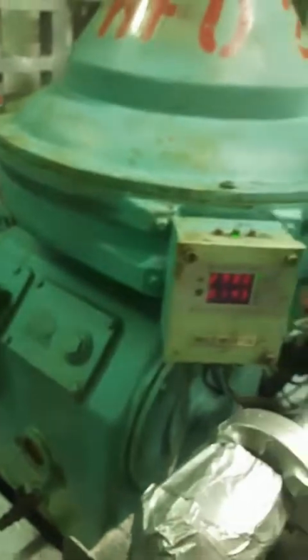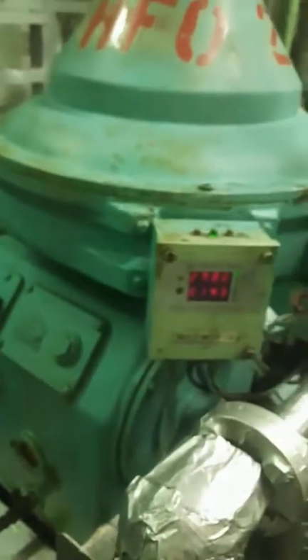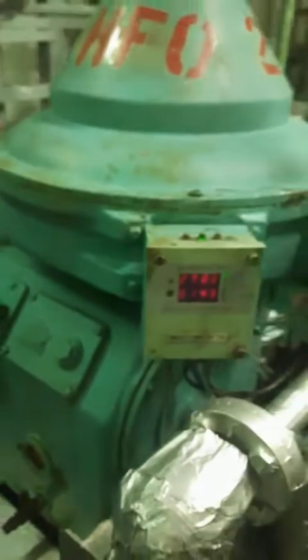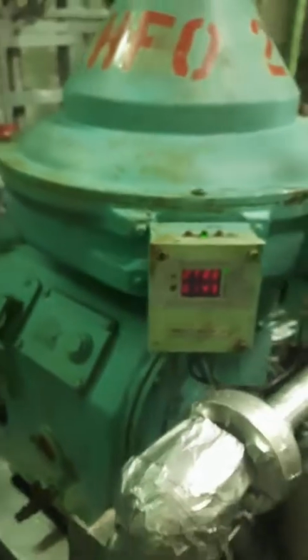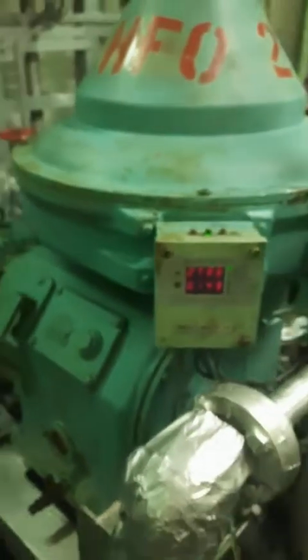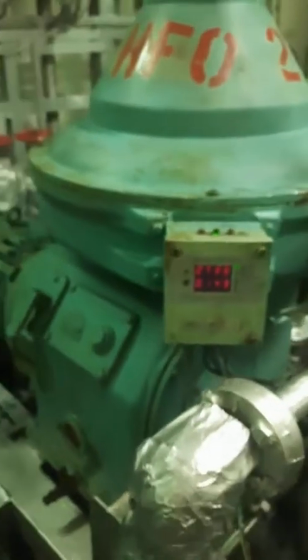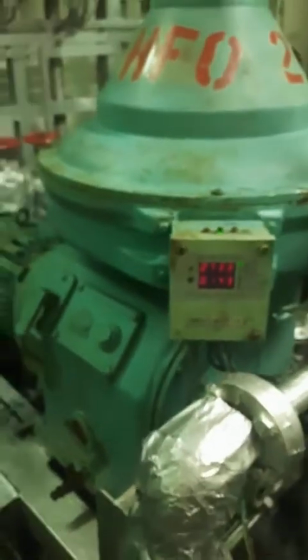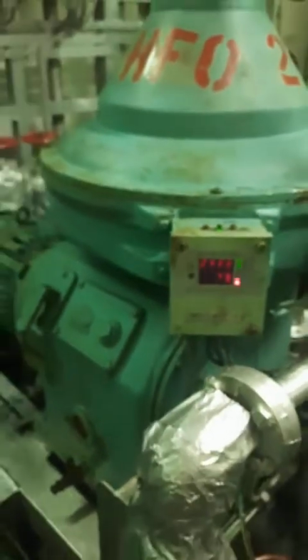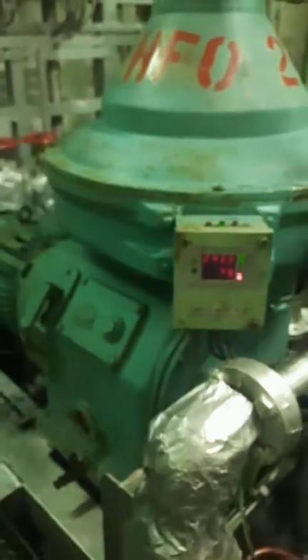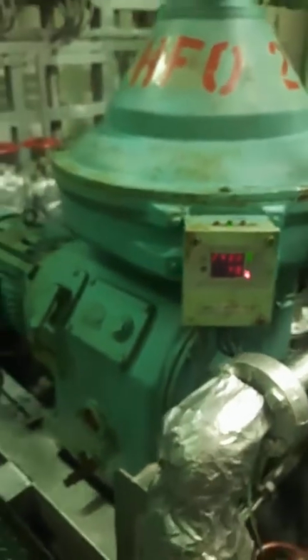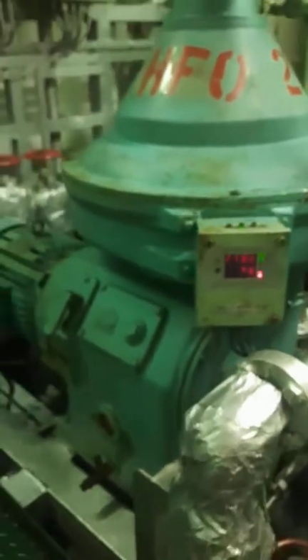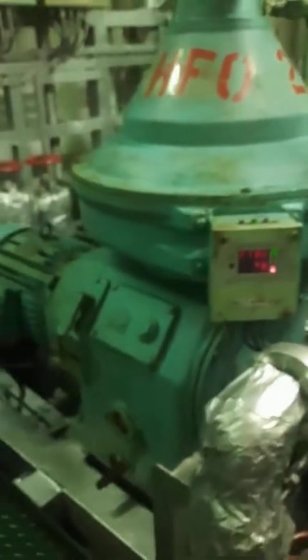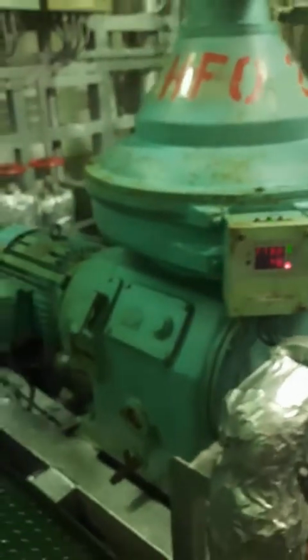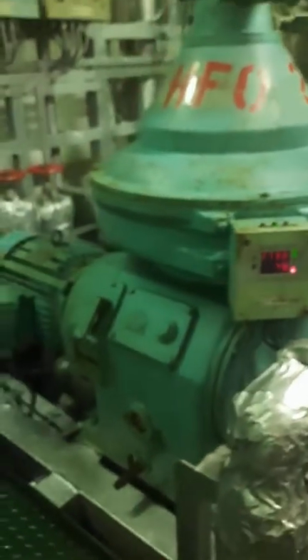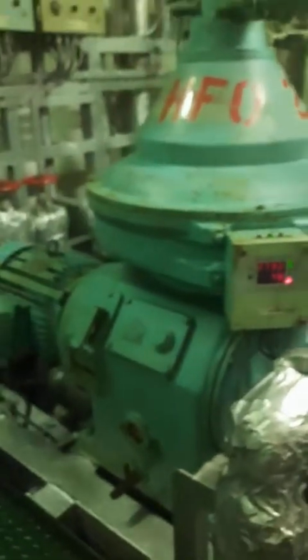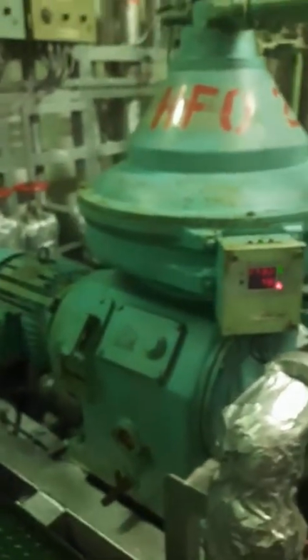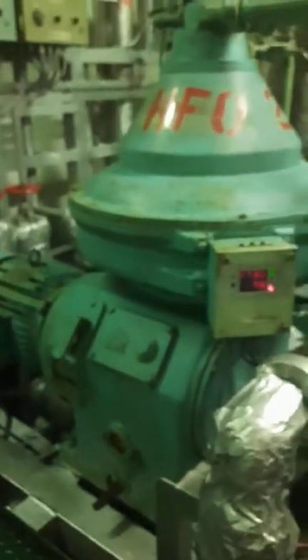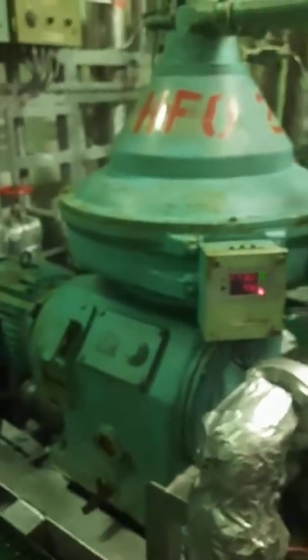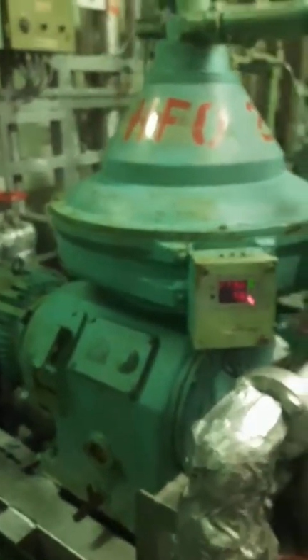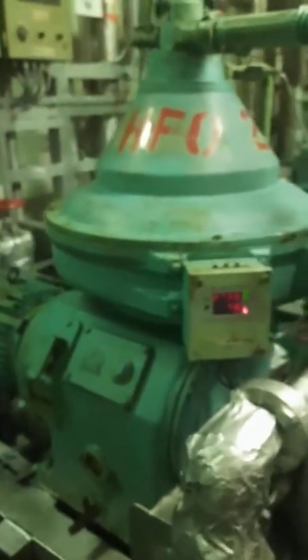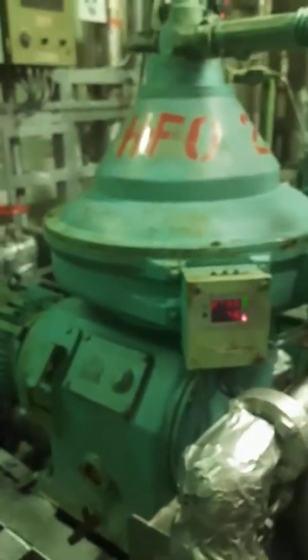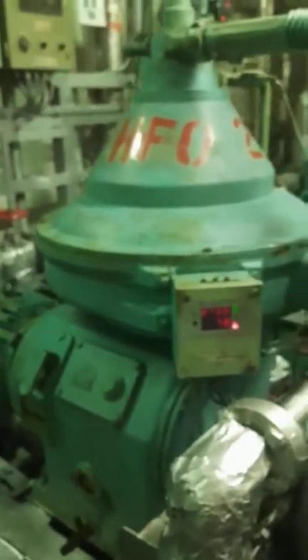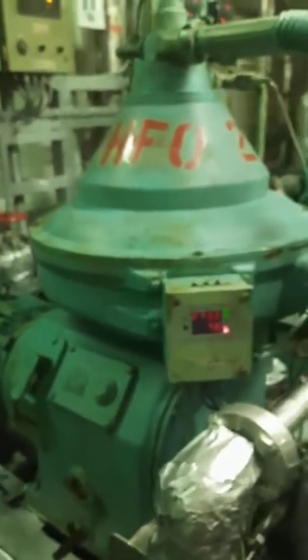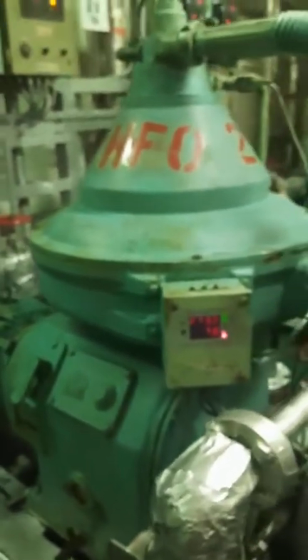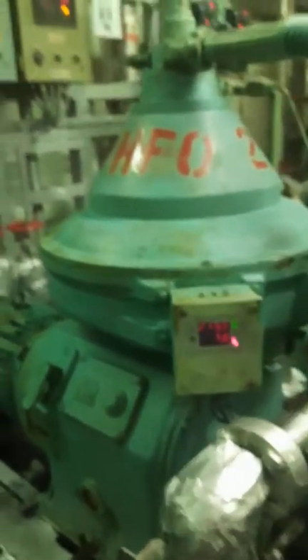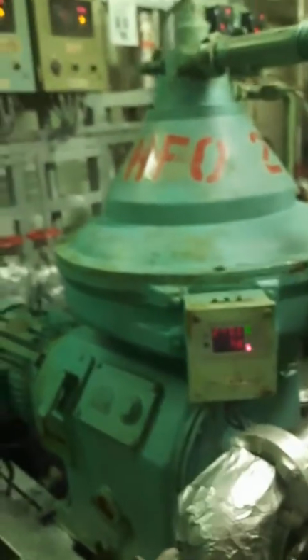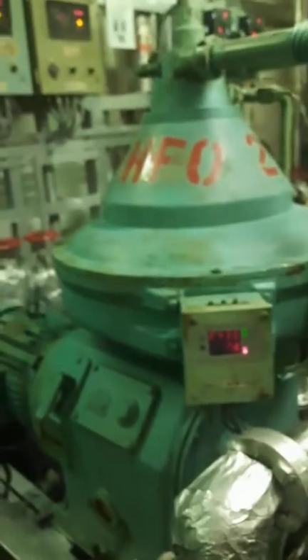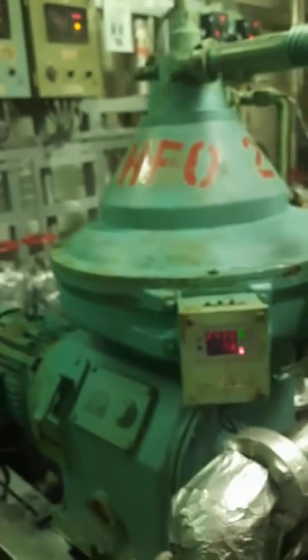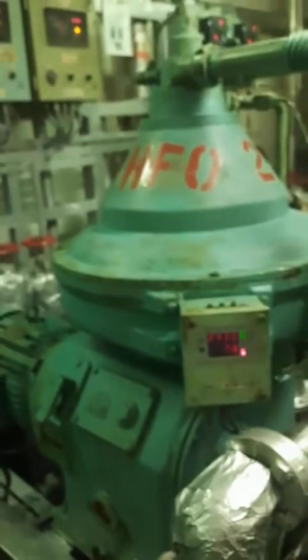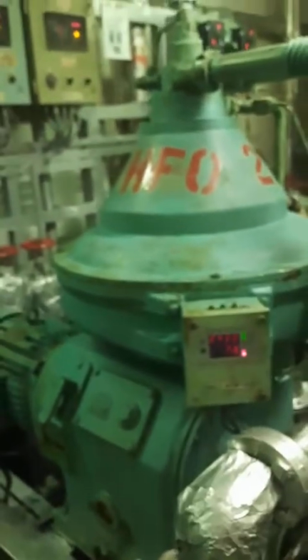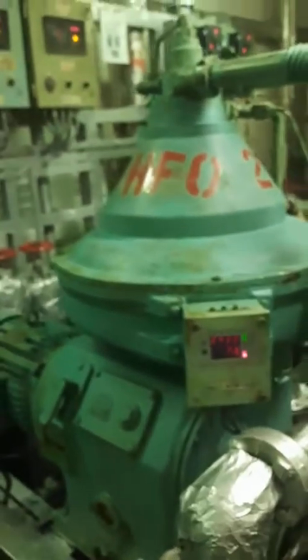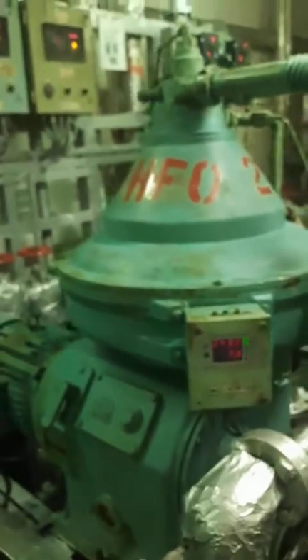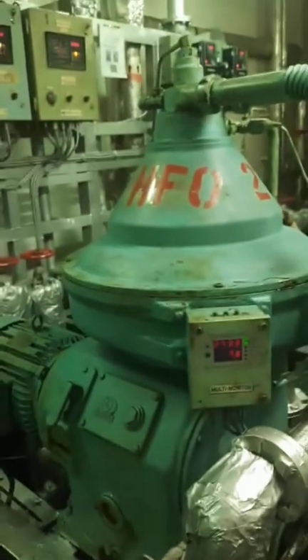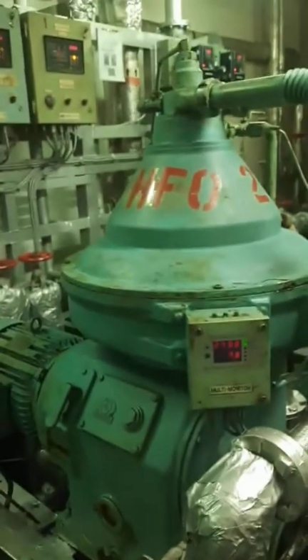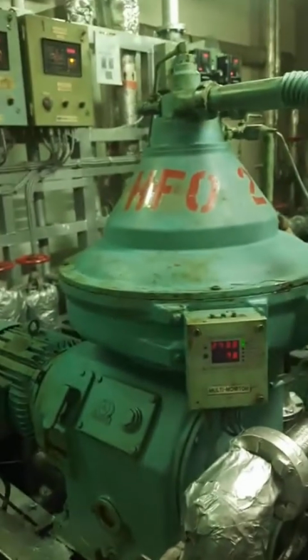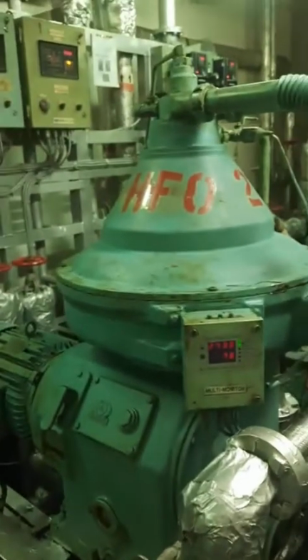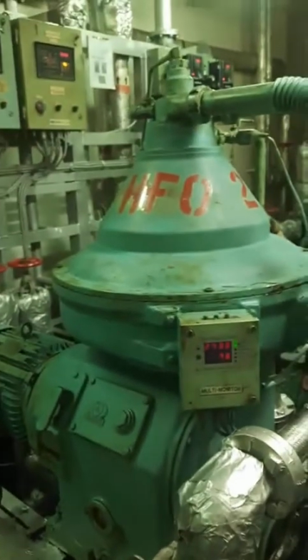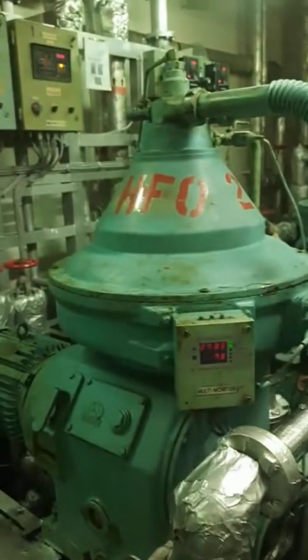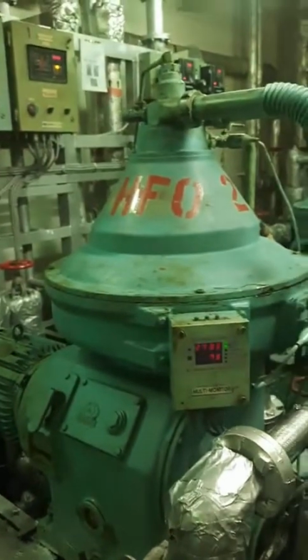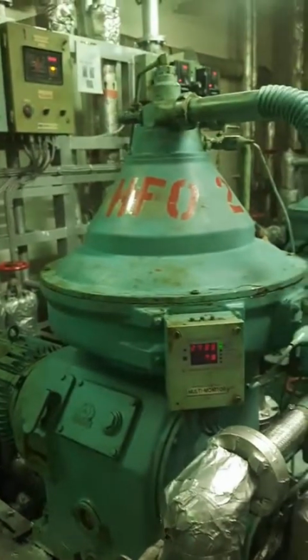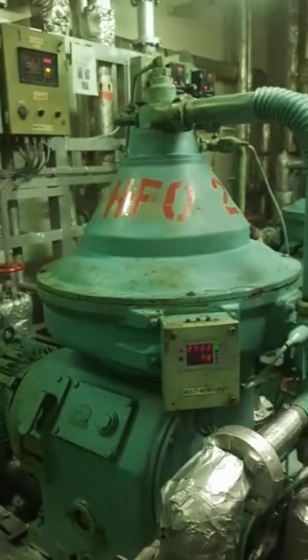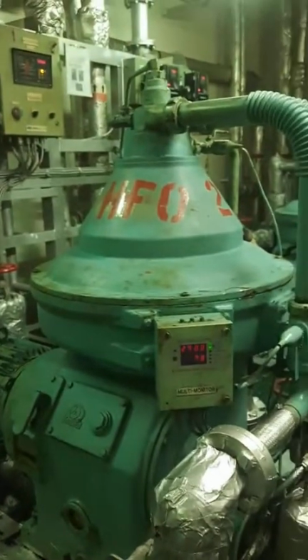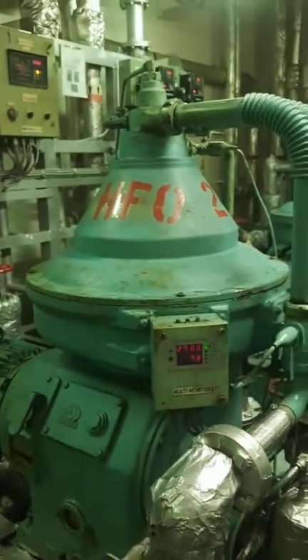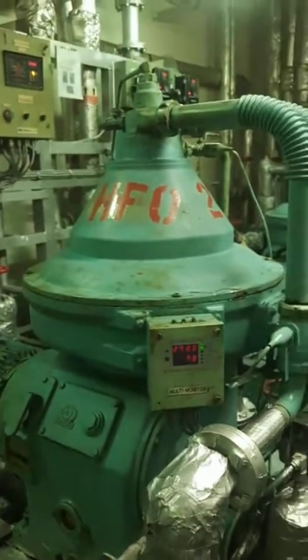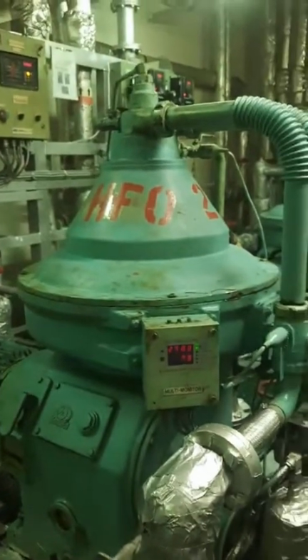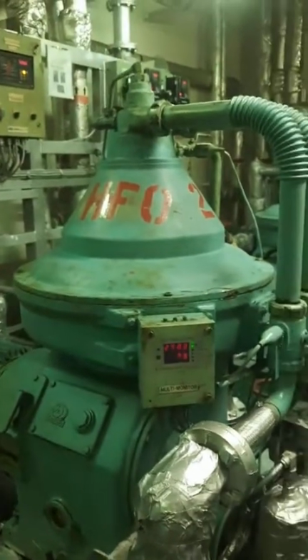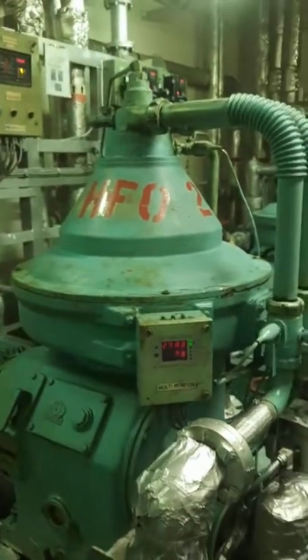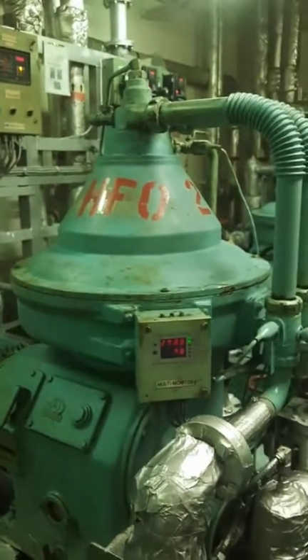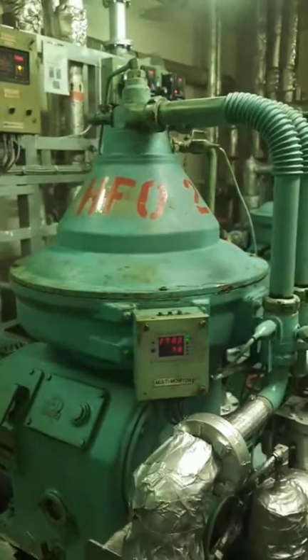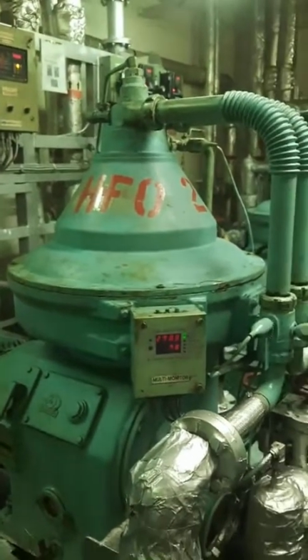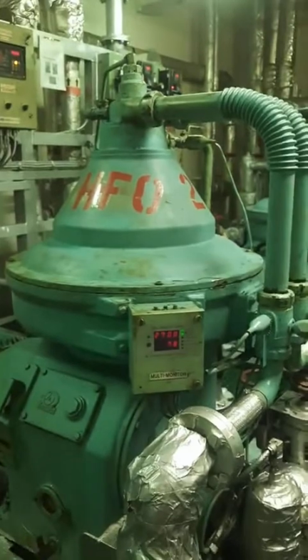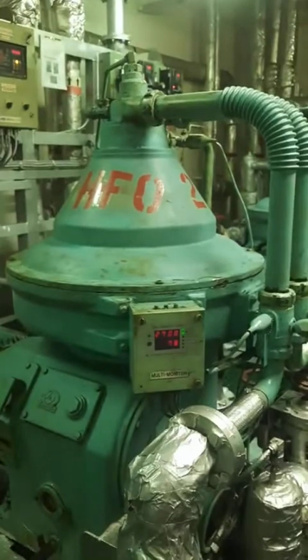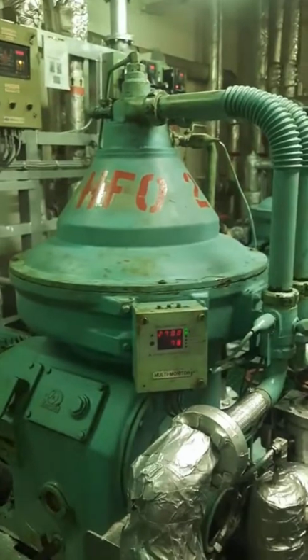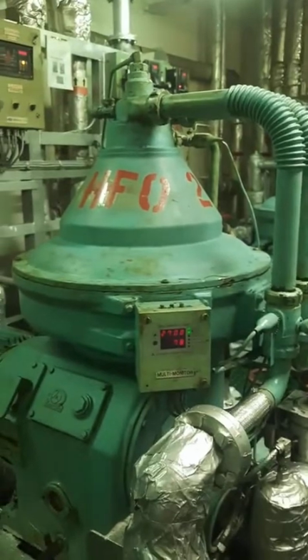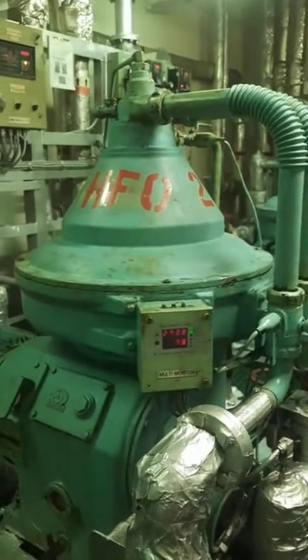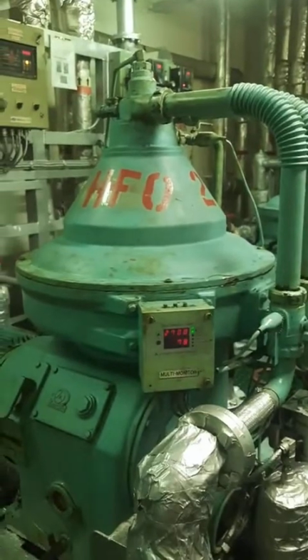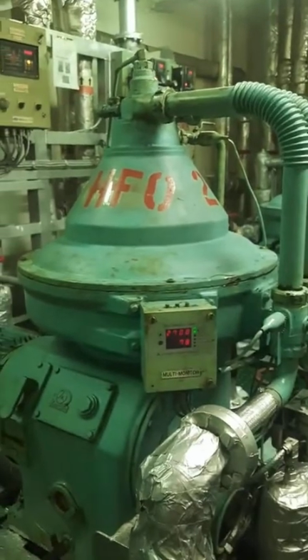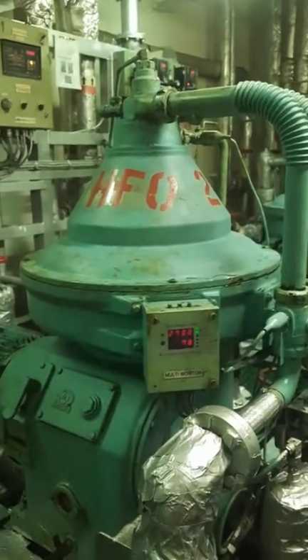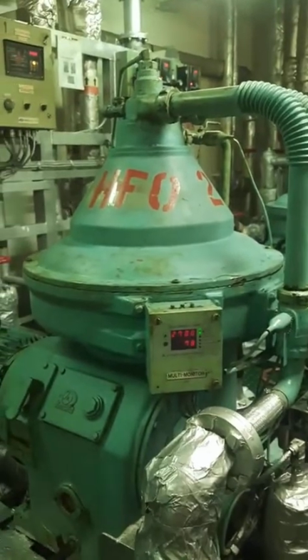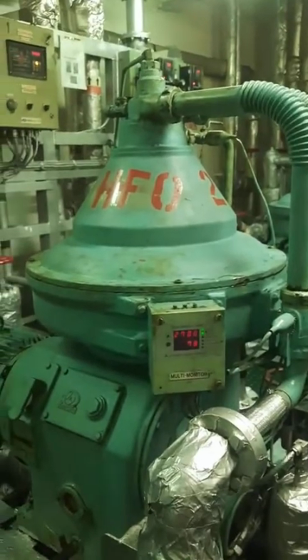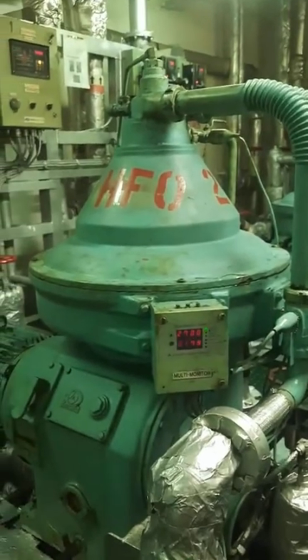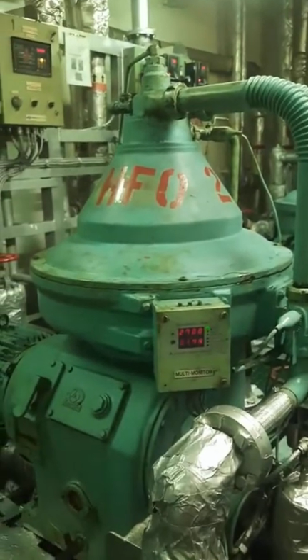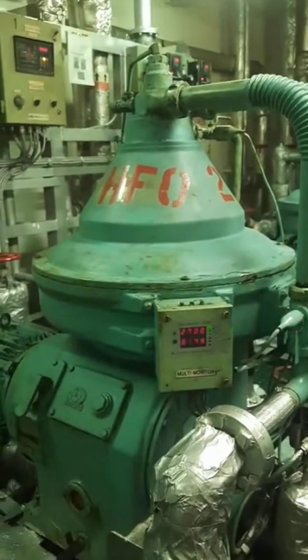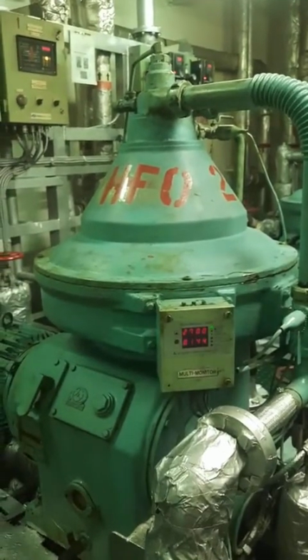That's how you do the automatic desludging of the Mitsubishi purifier. Thank you so much.